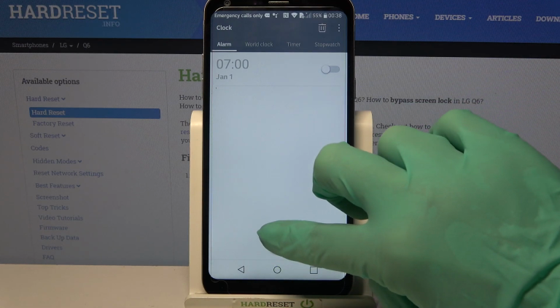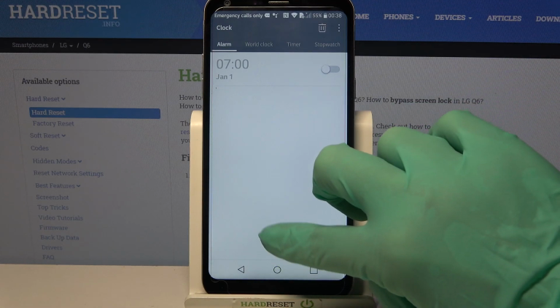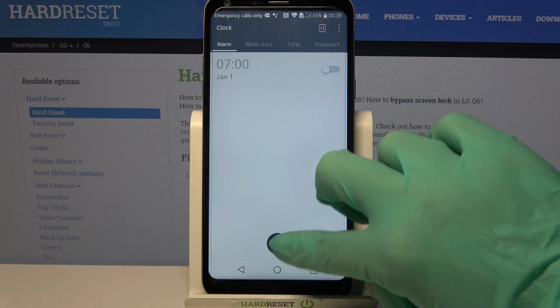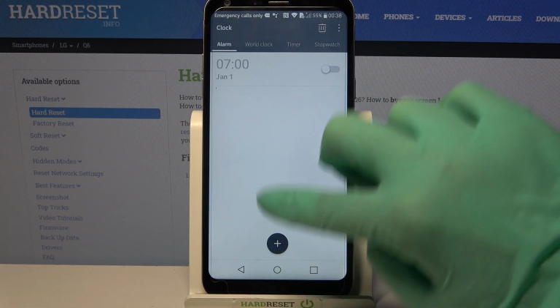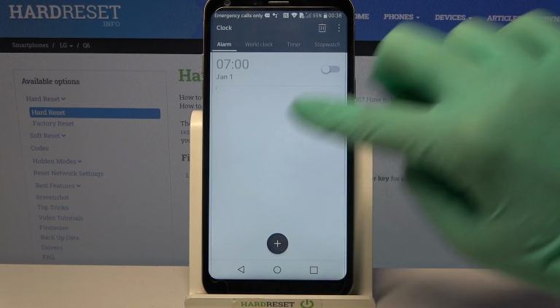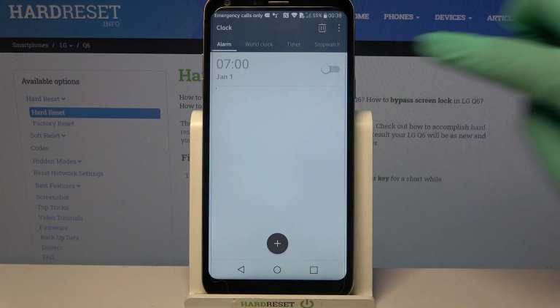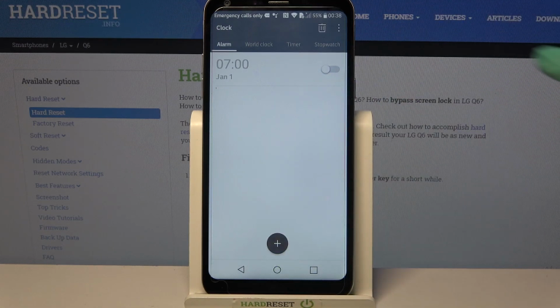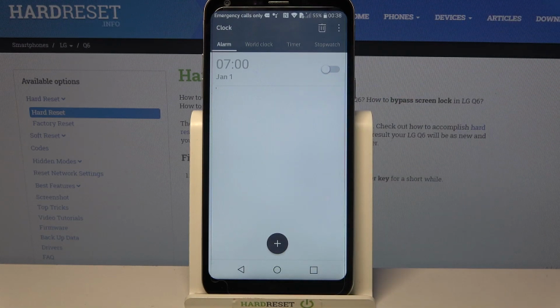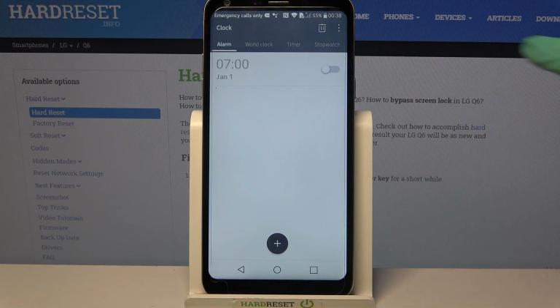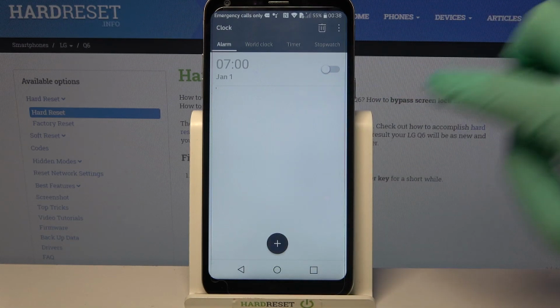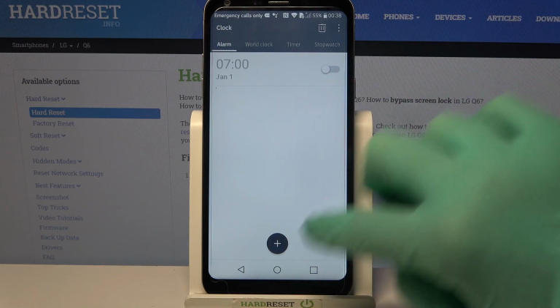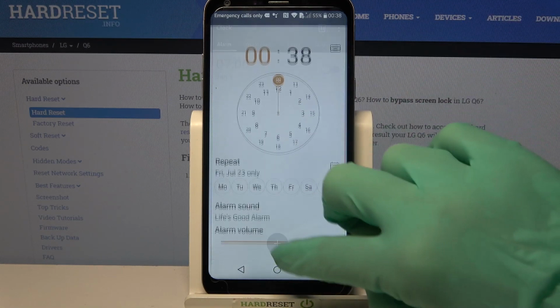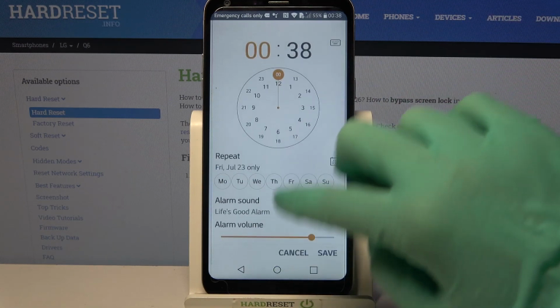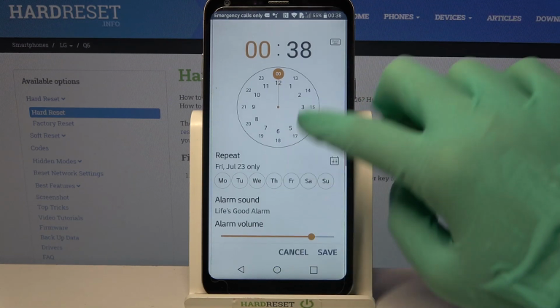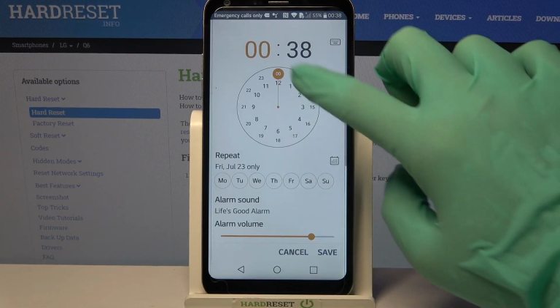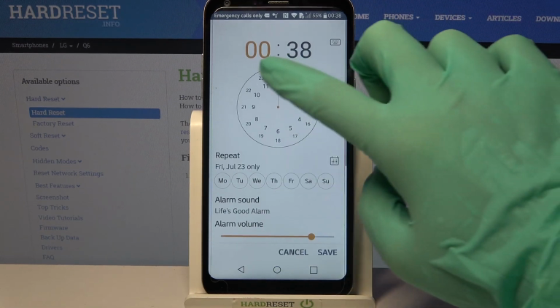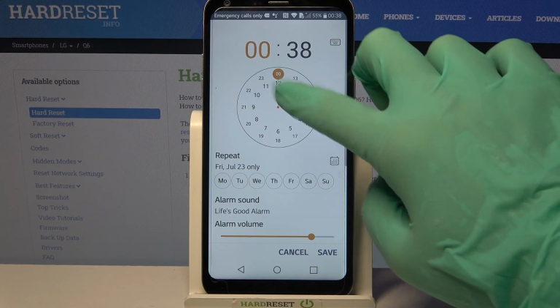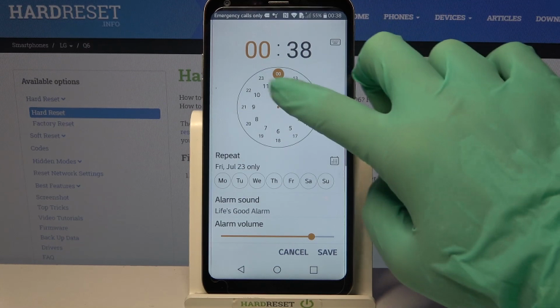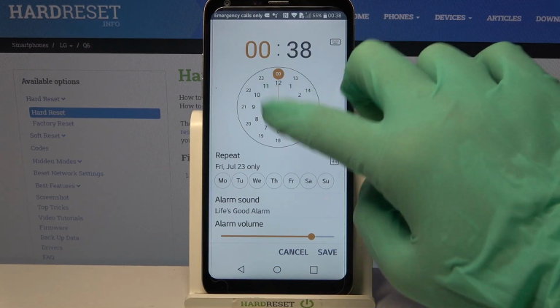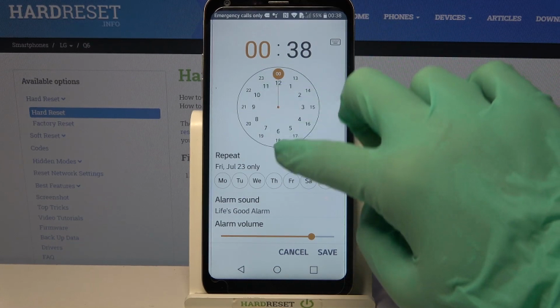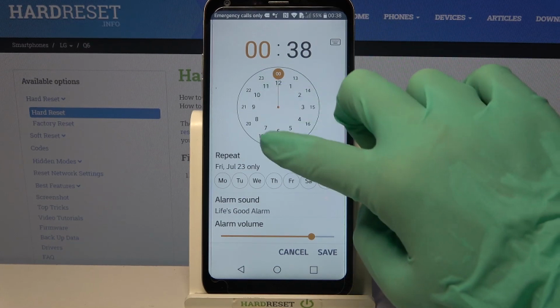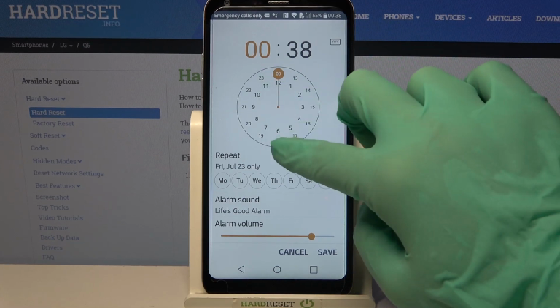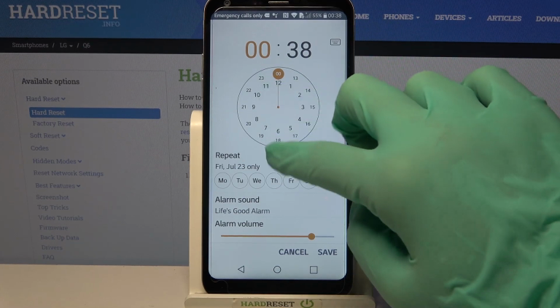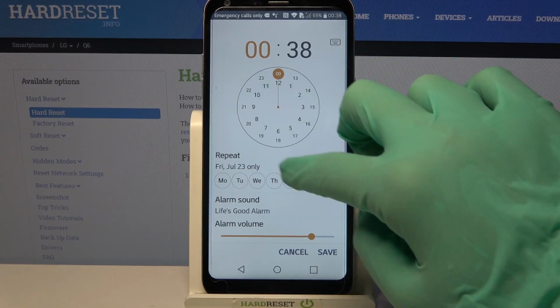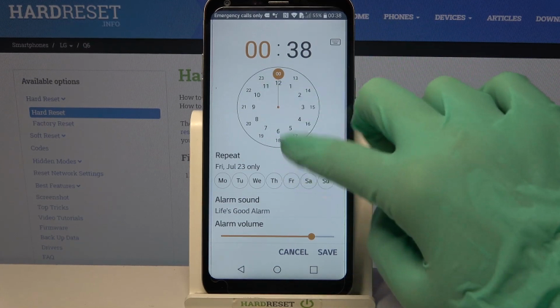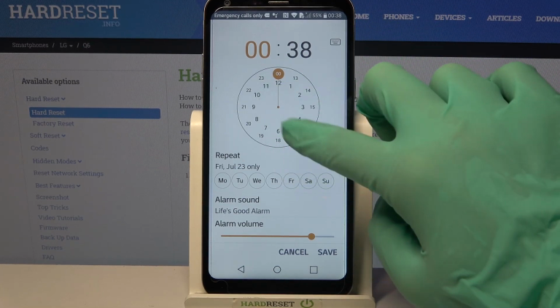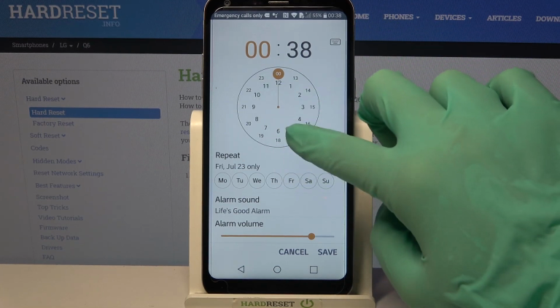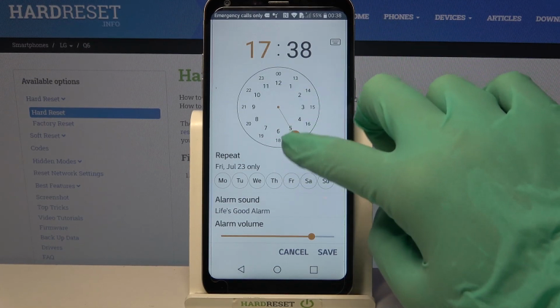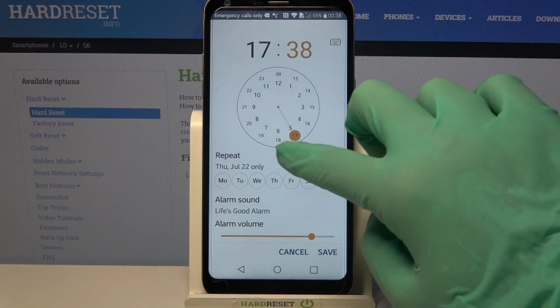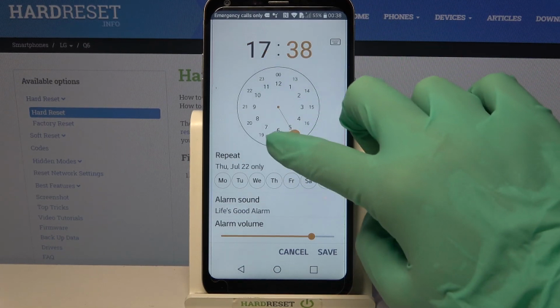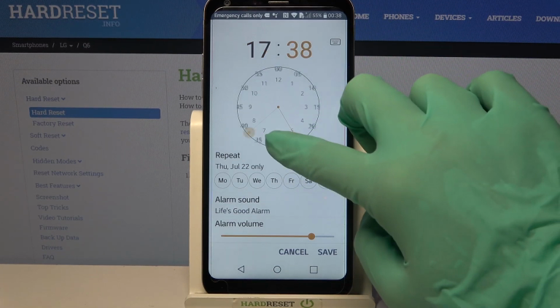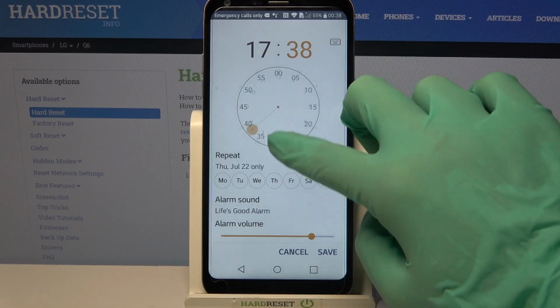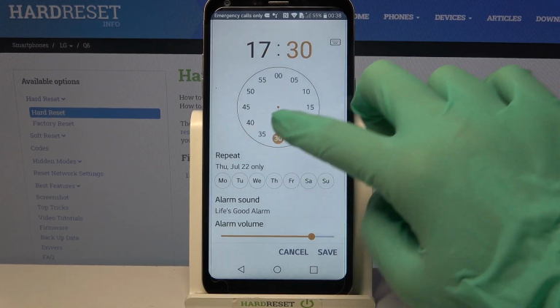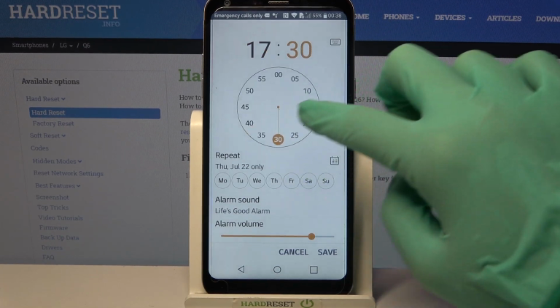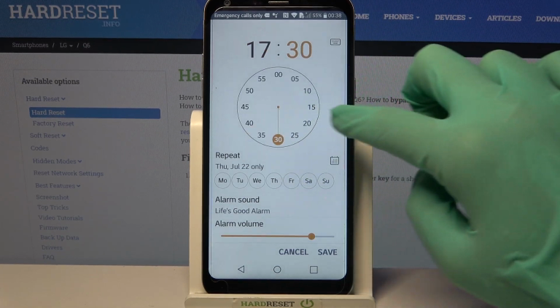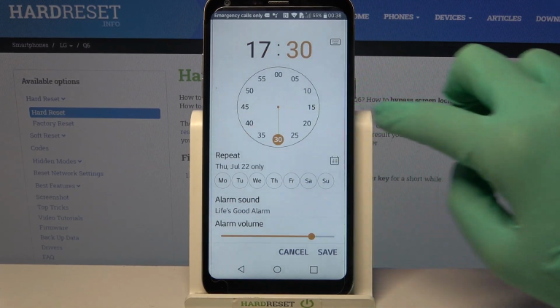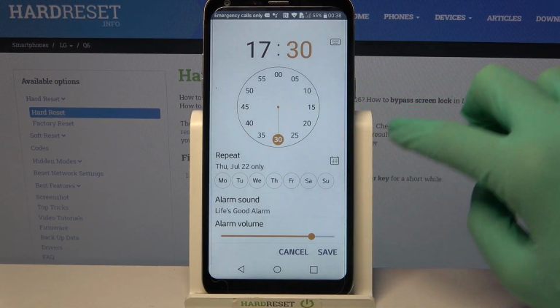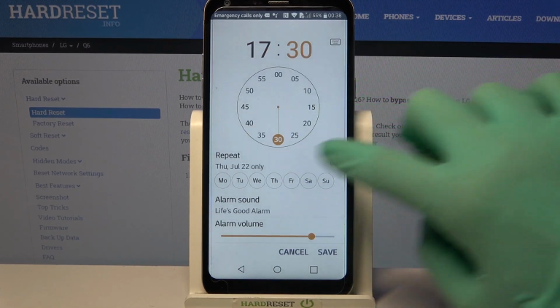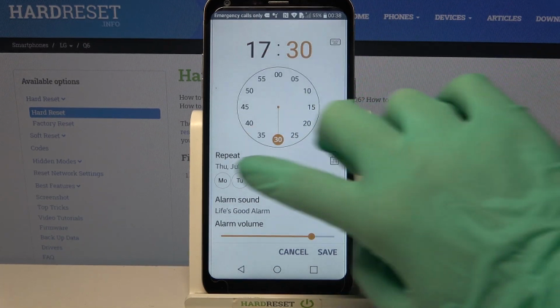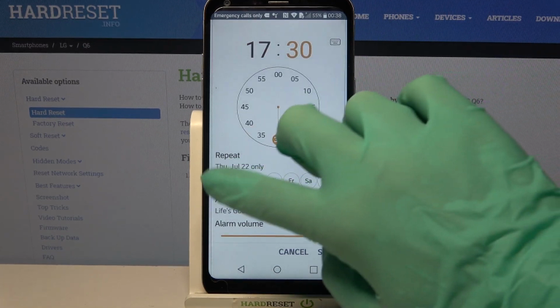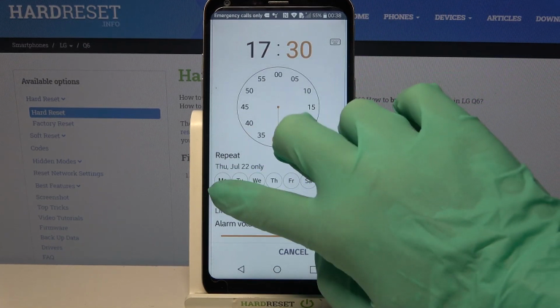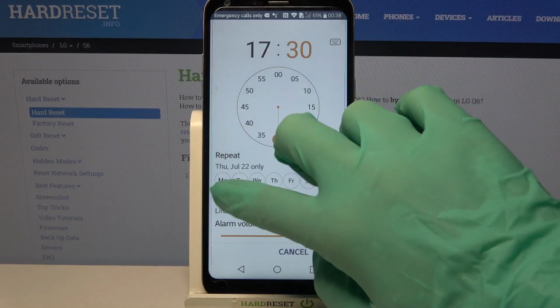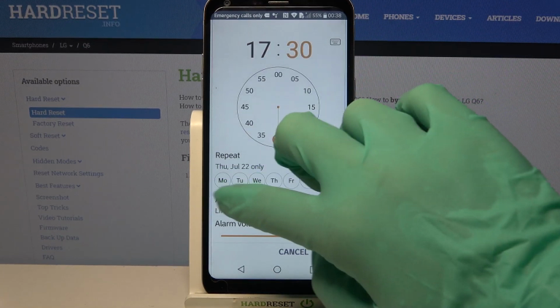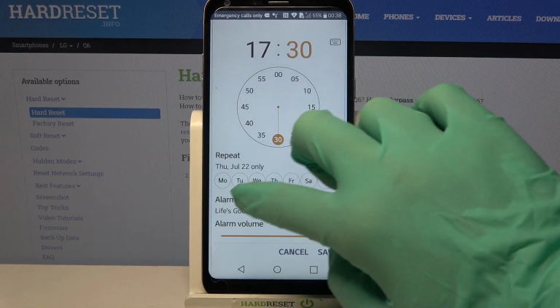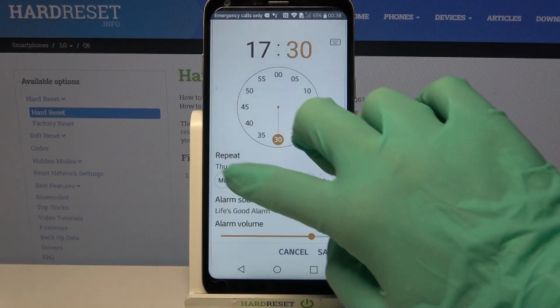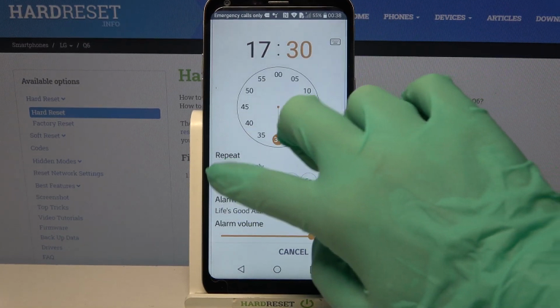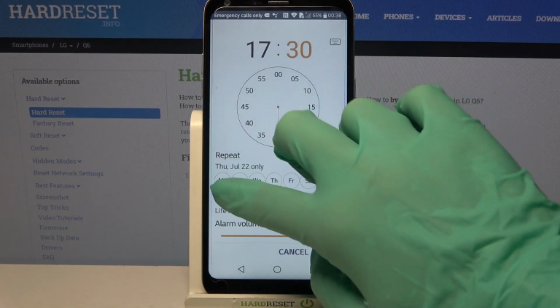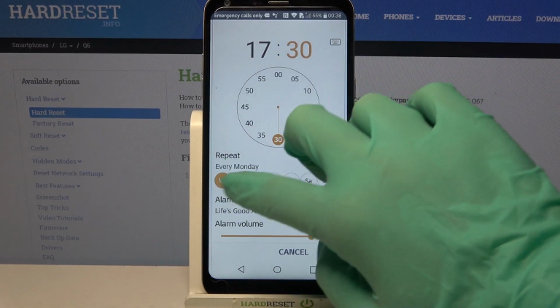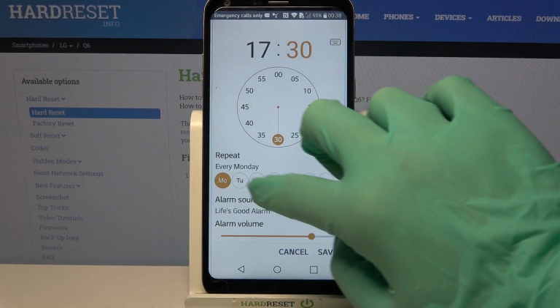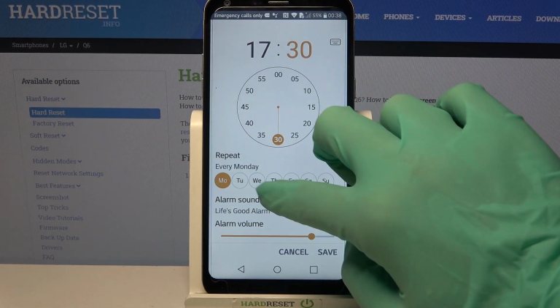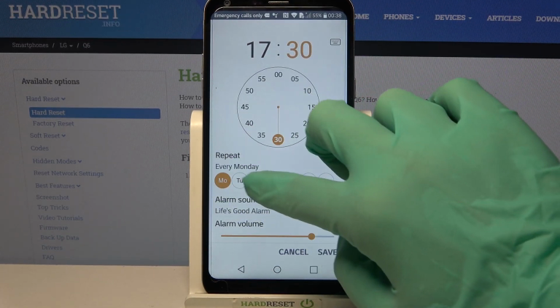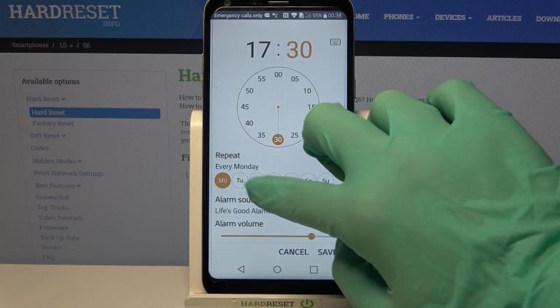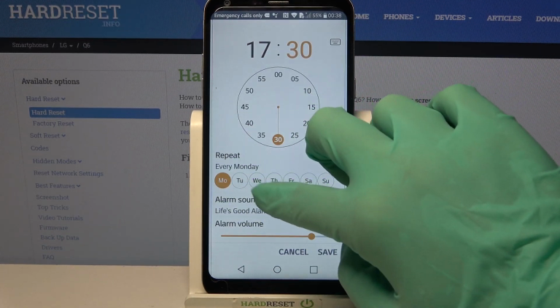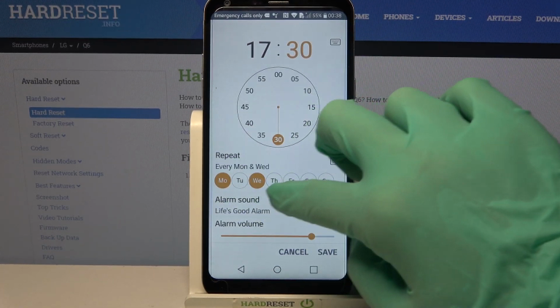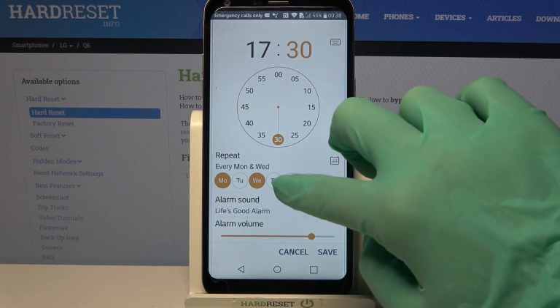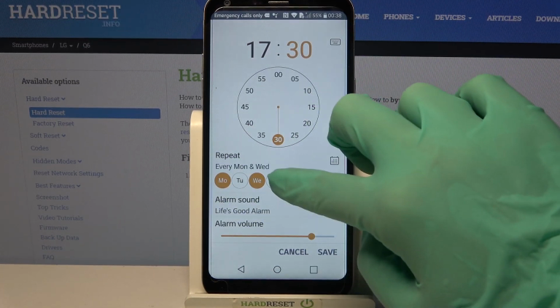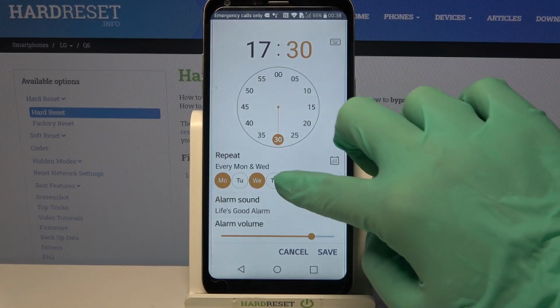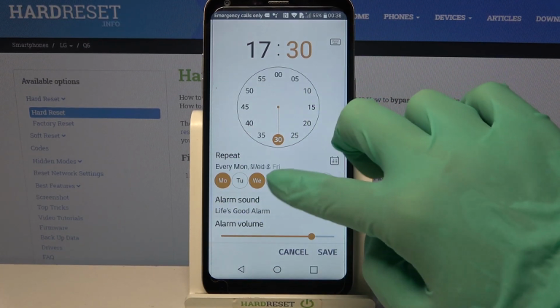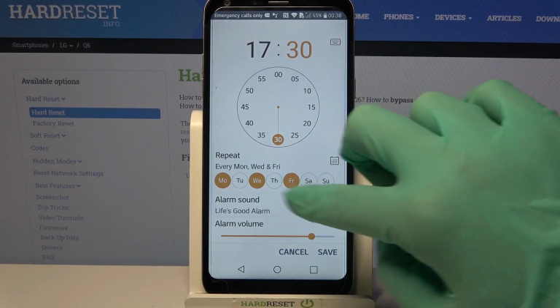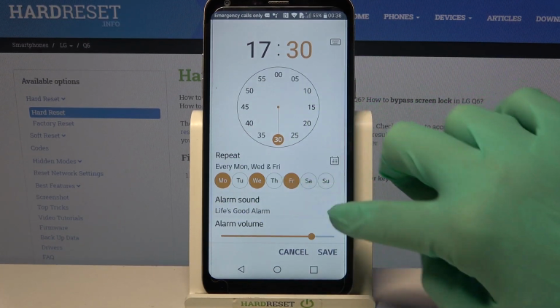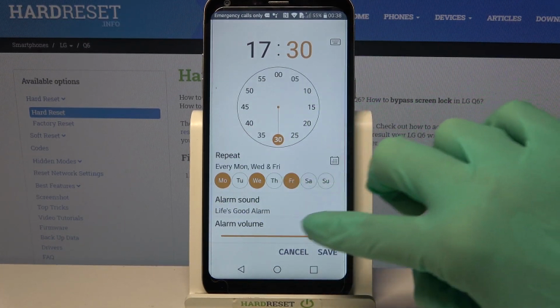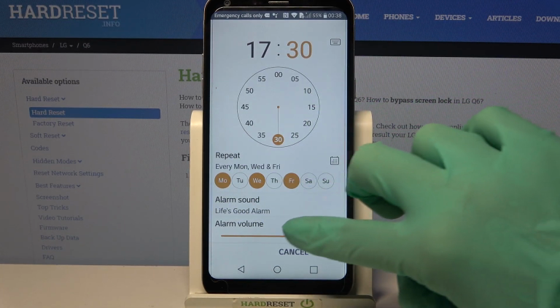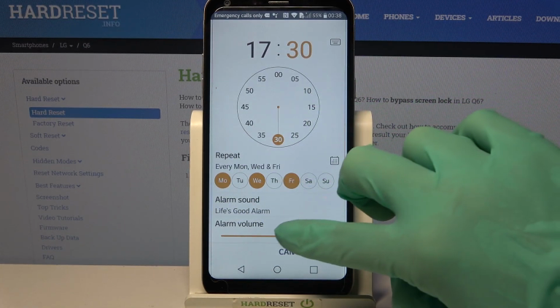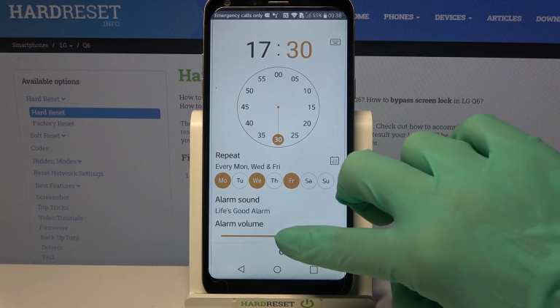Now set up an hour and when you're done, pick the days of the week by tapping on the chosen ones.